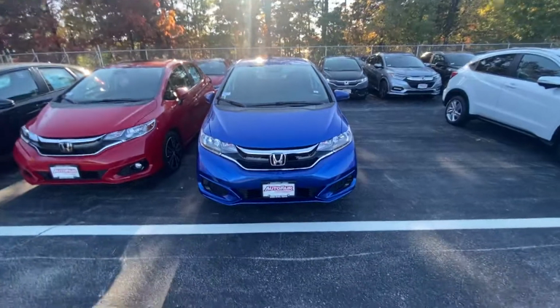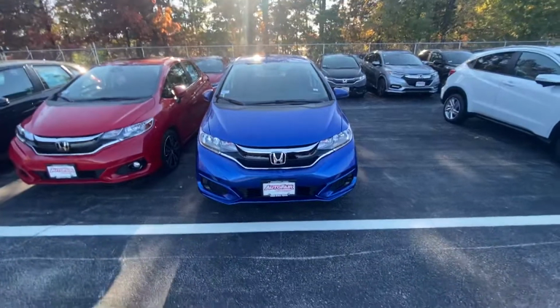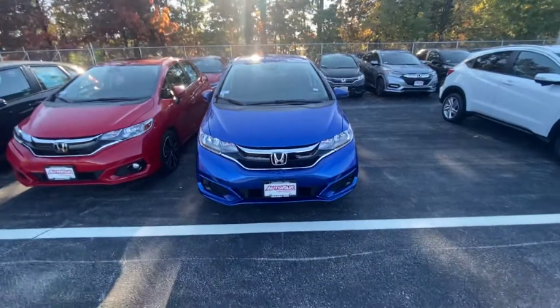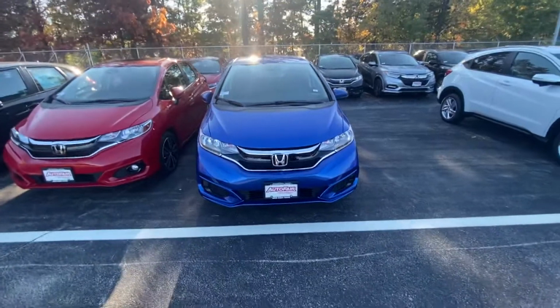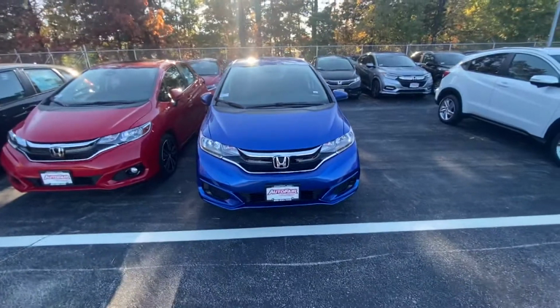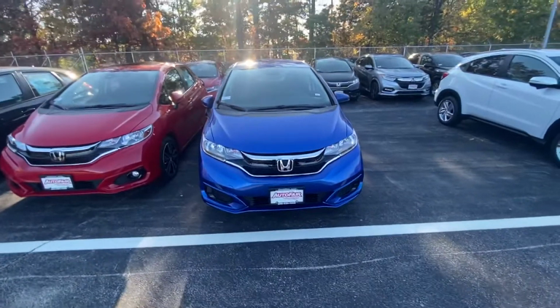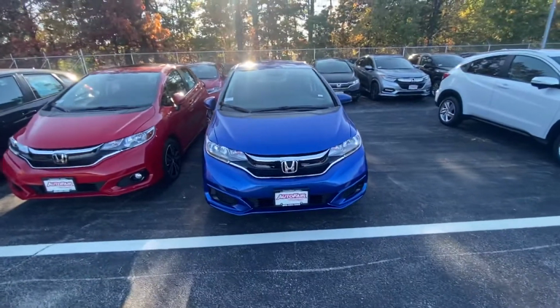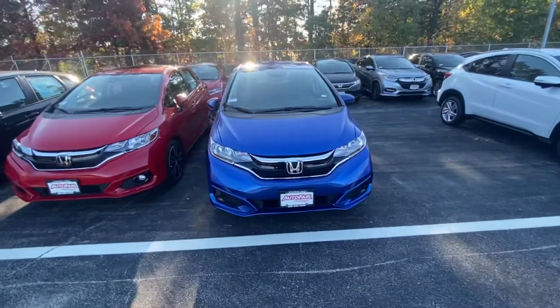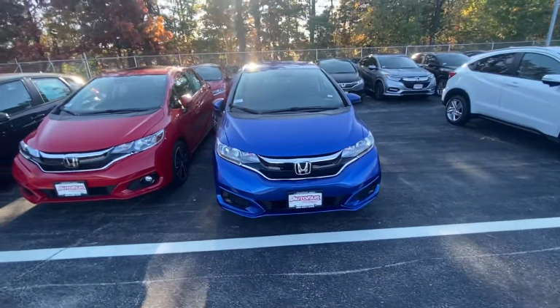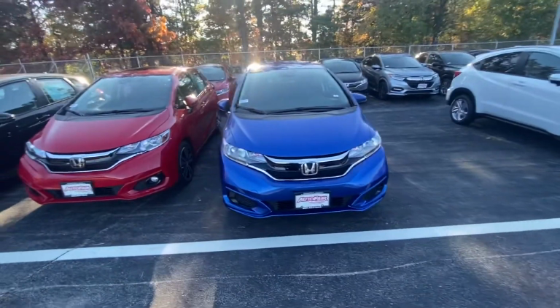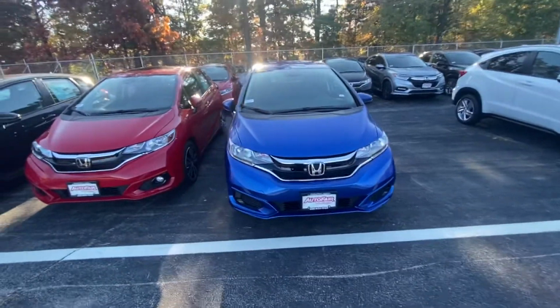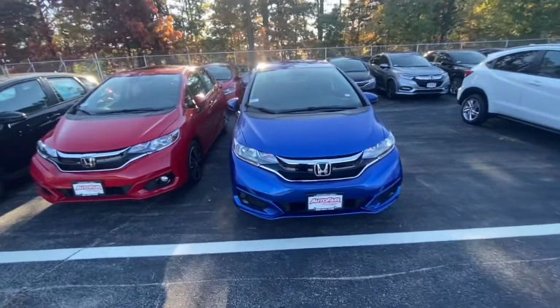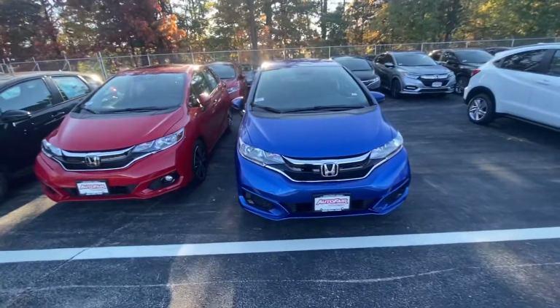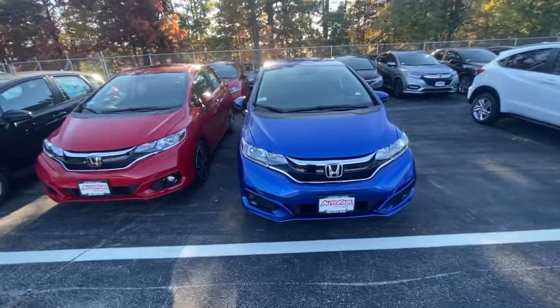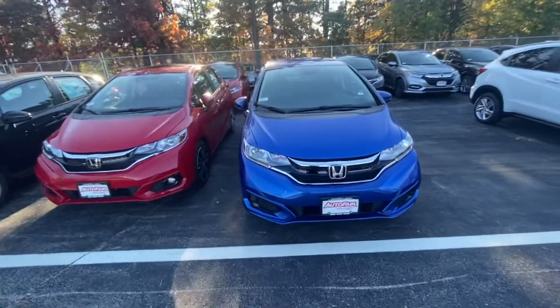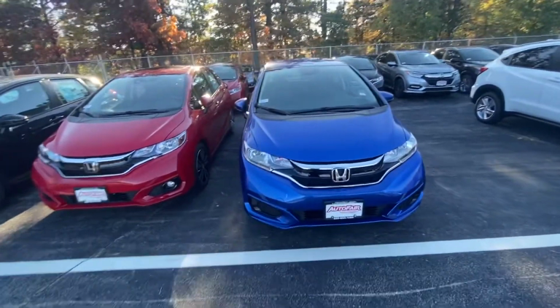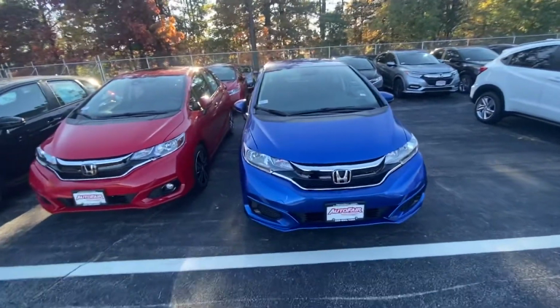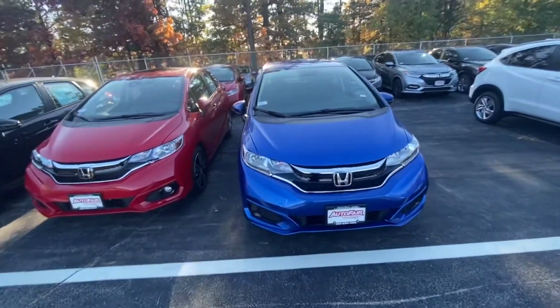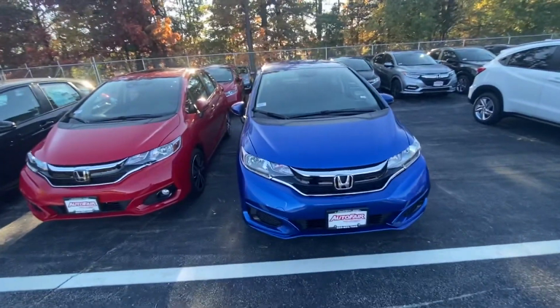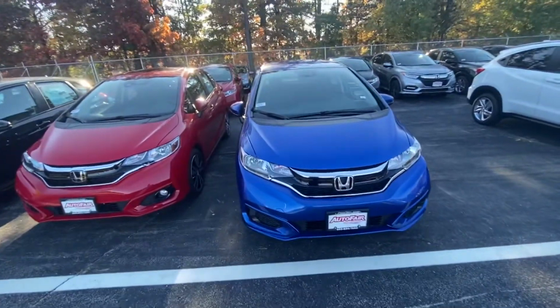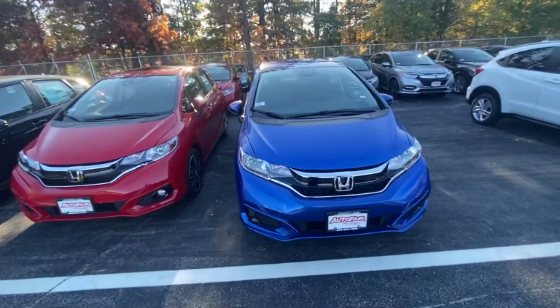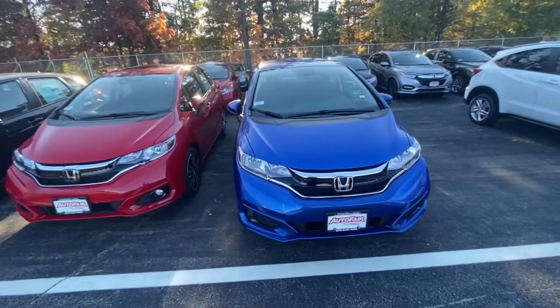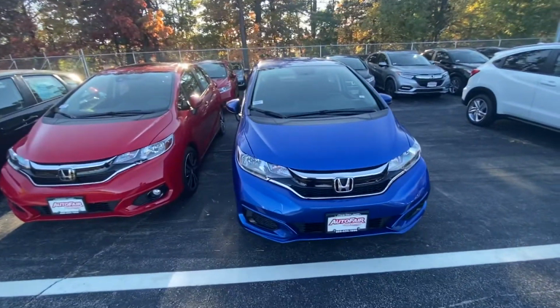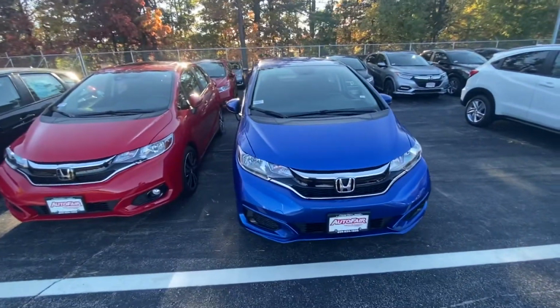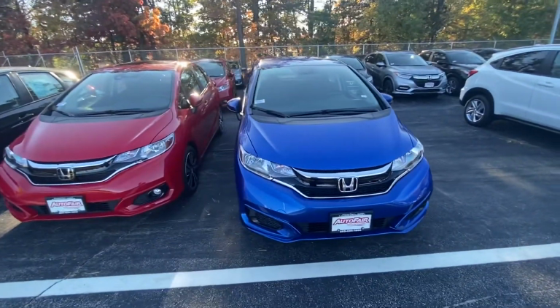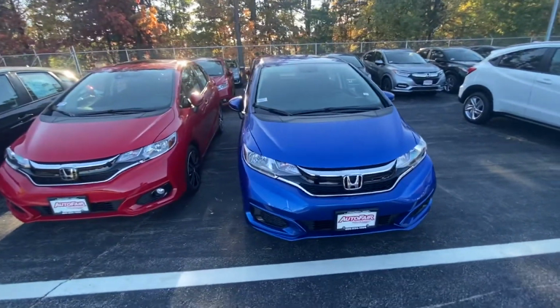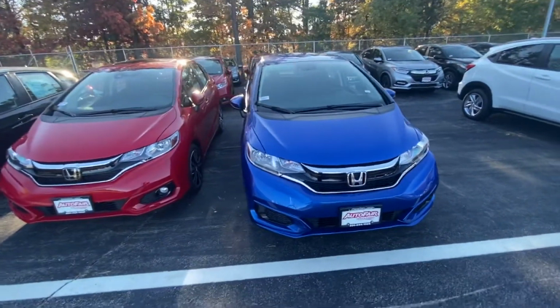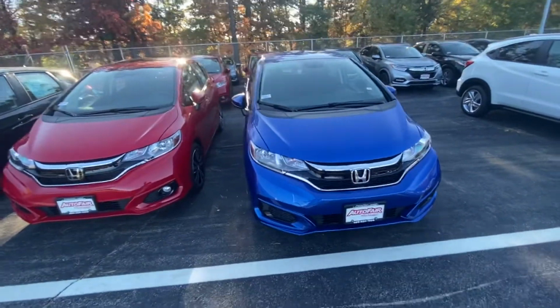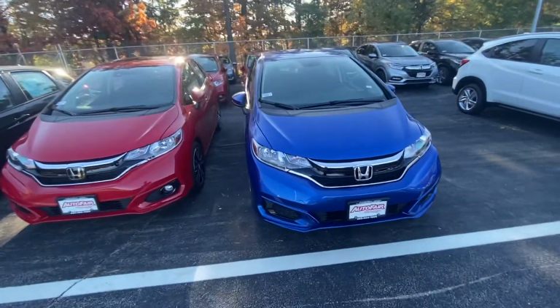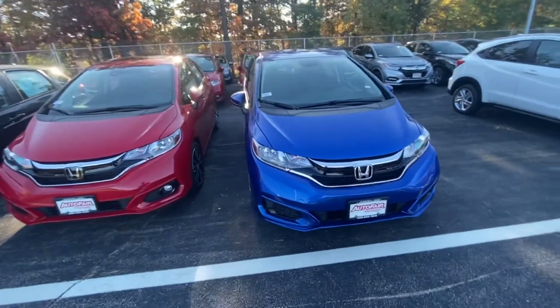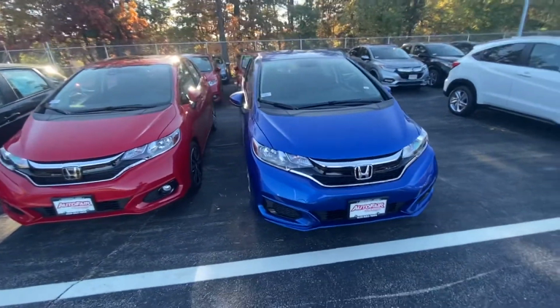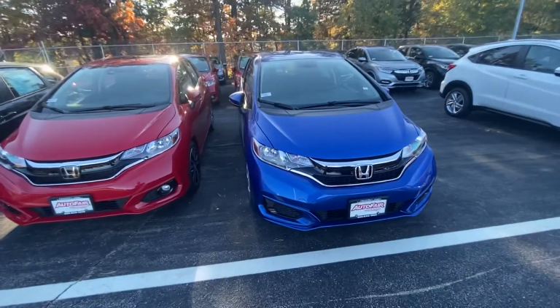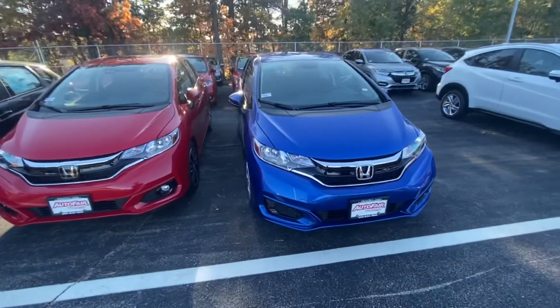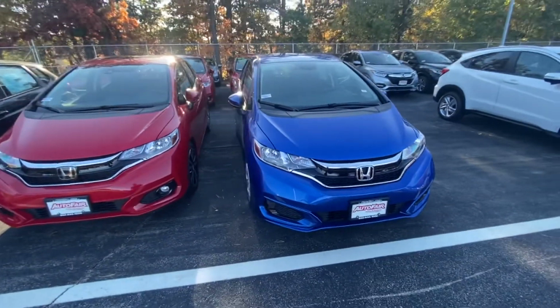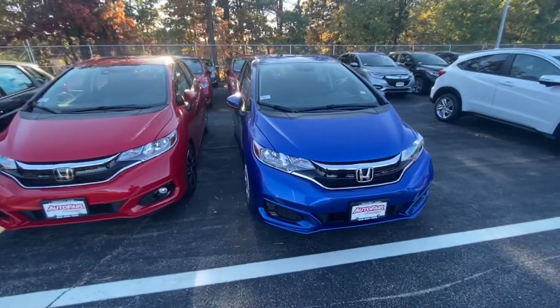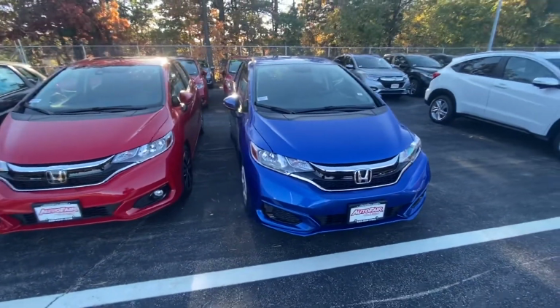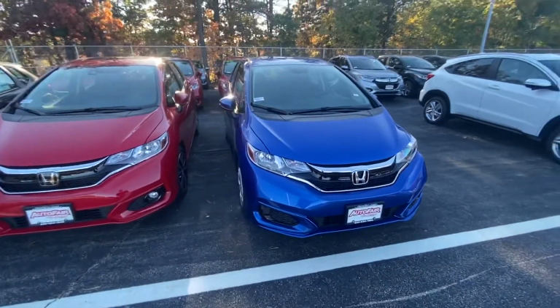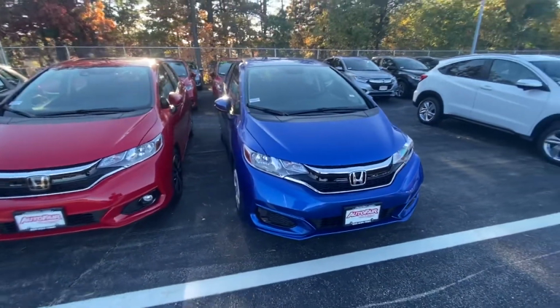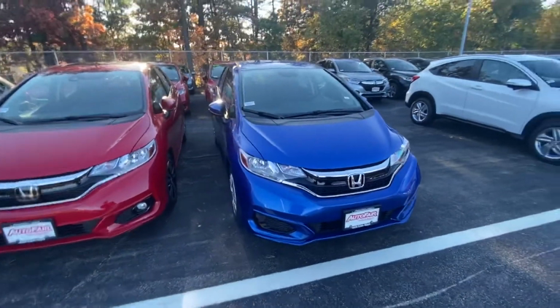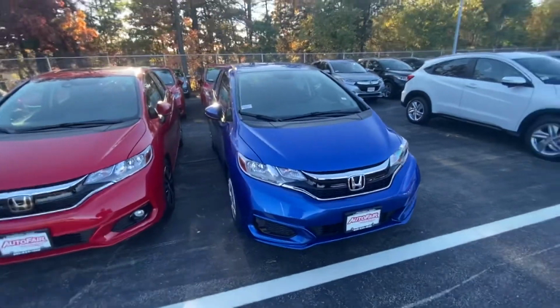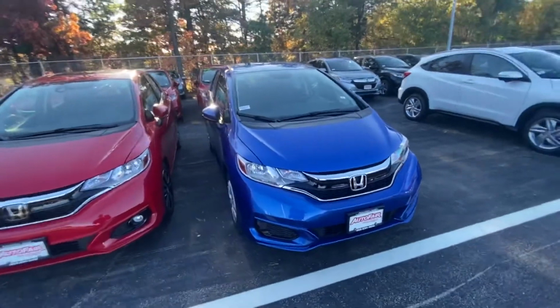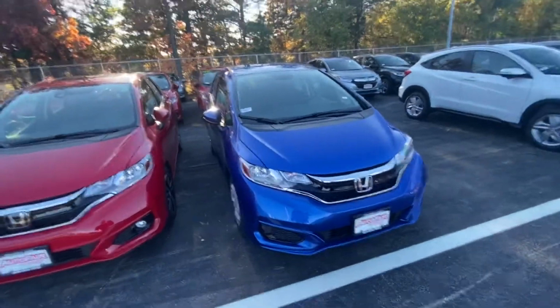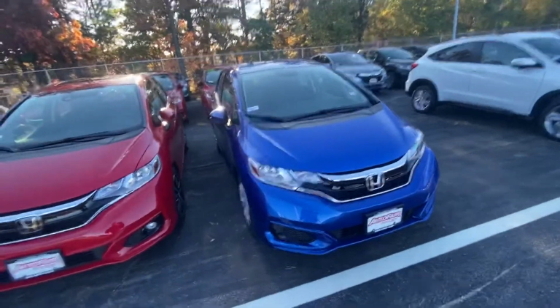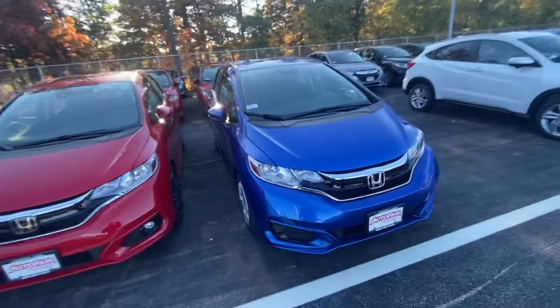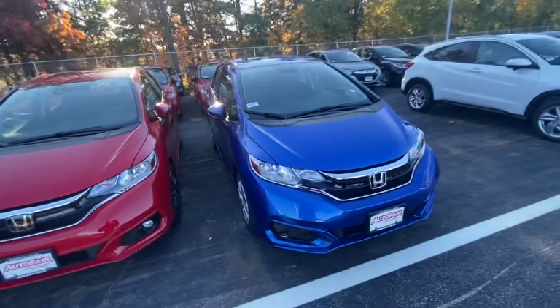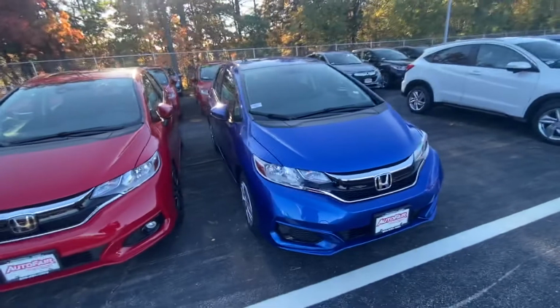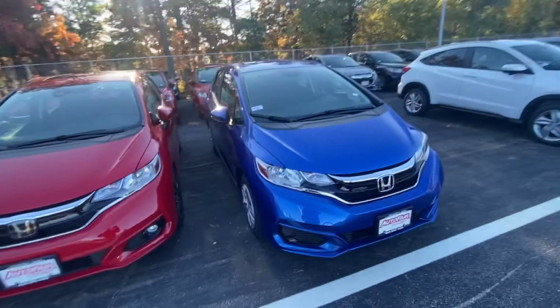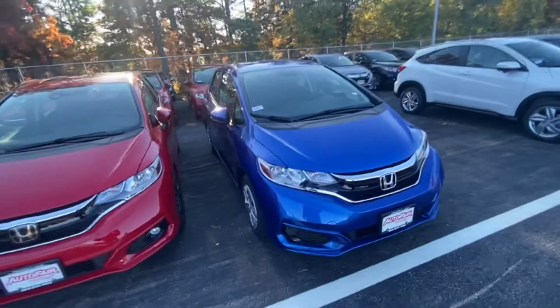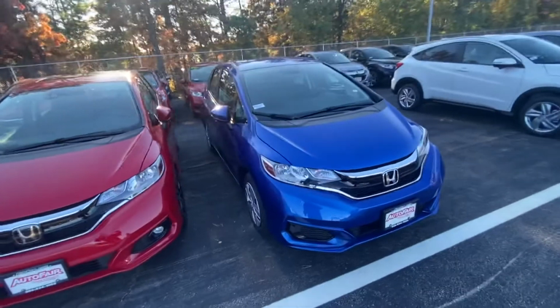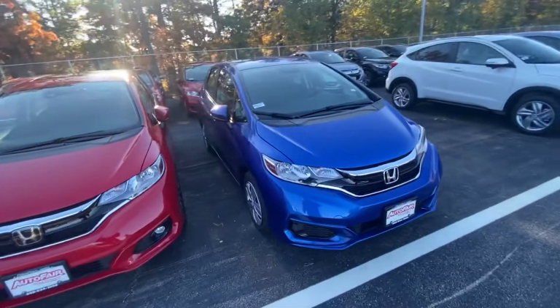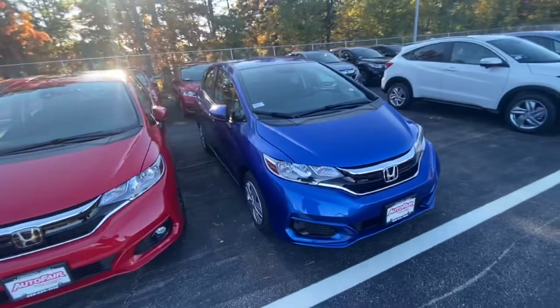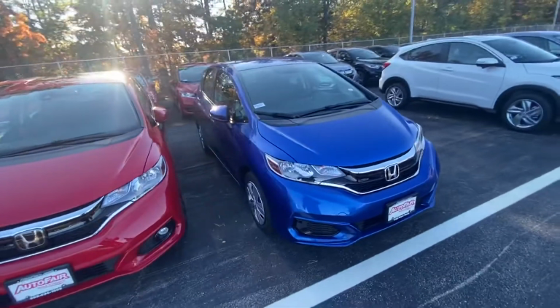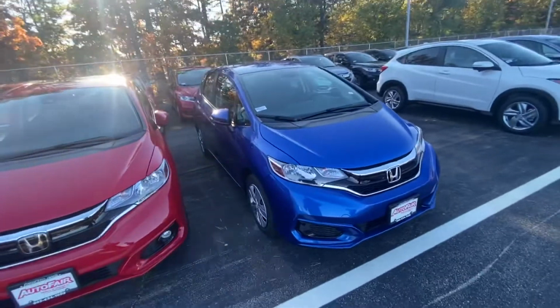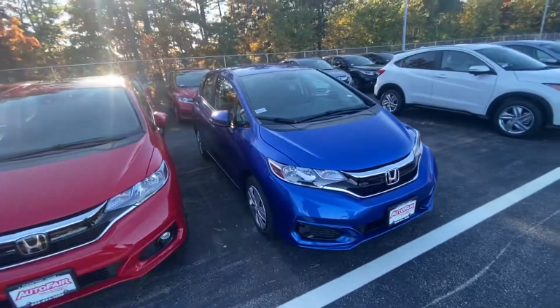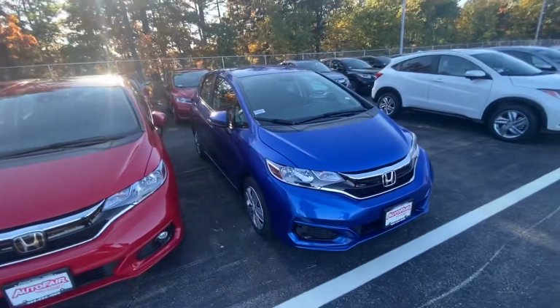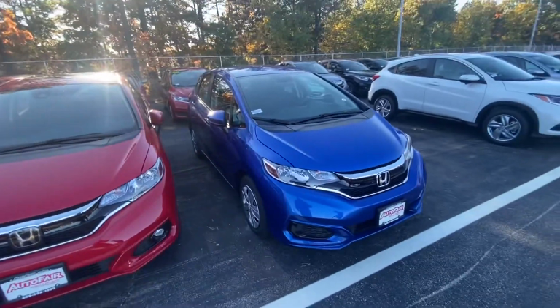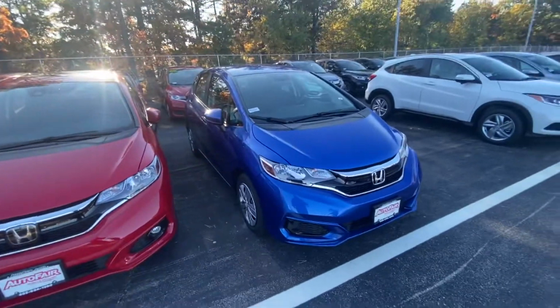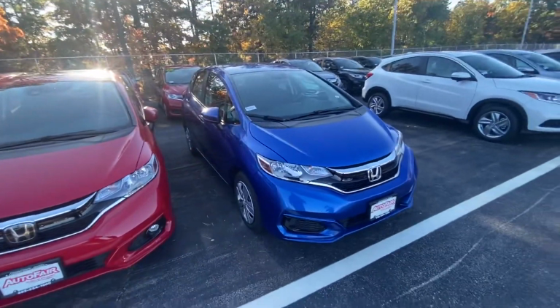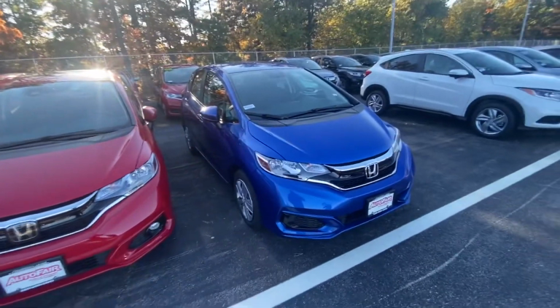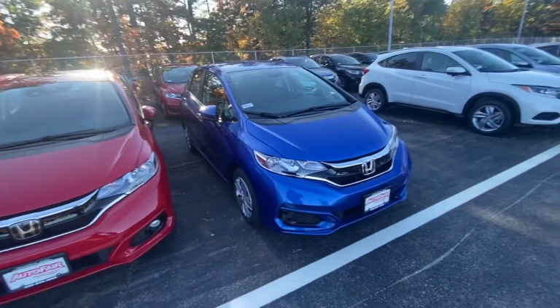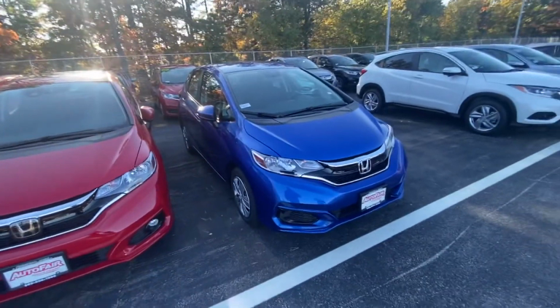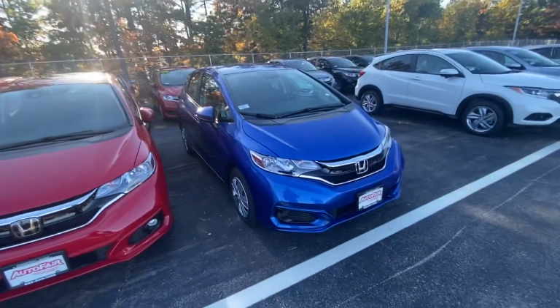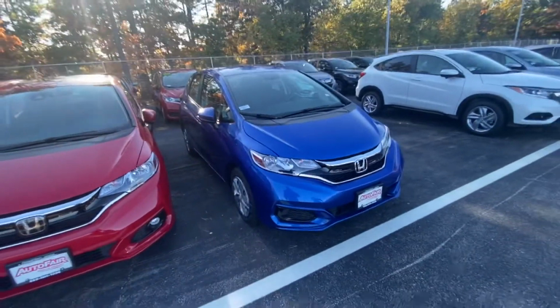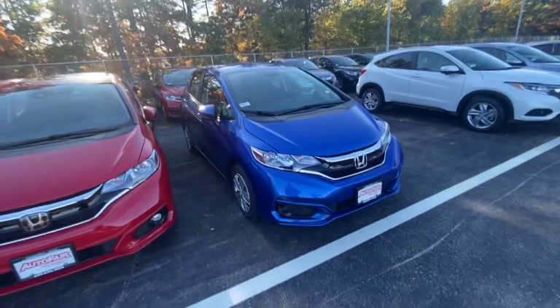Good afternoon Diane. My name is Andrew from Auto4Honda, and here is your Fit LX. I'm going to bring you around the vehicle and show you some of the features here.